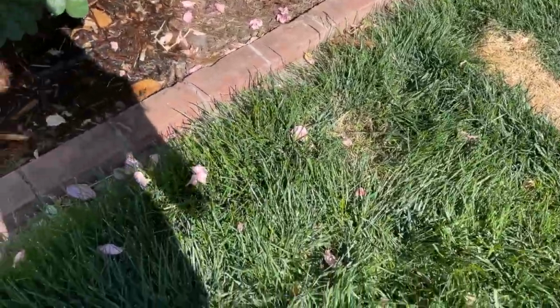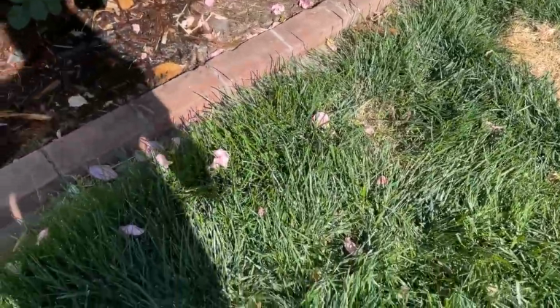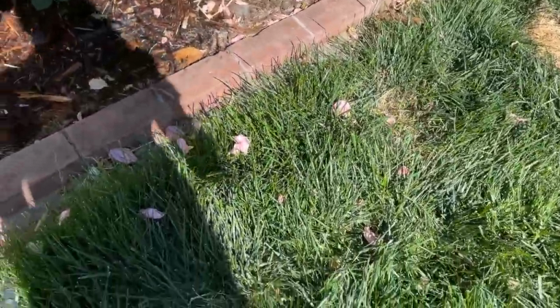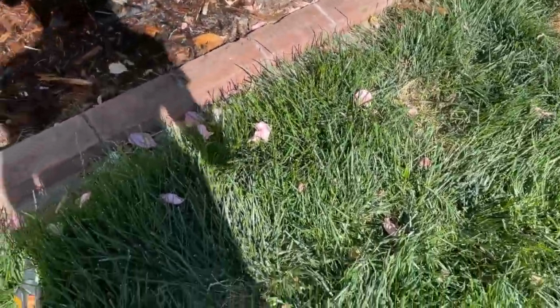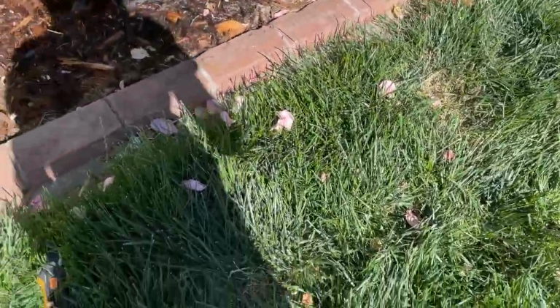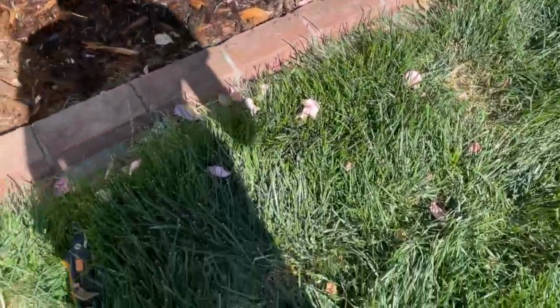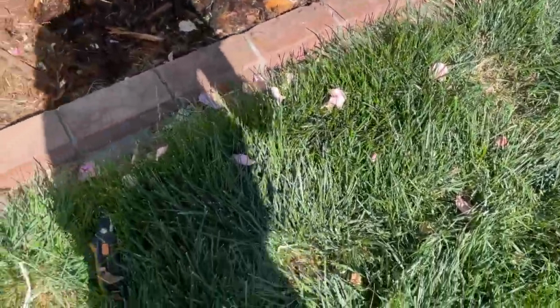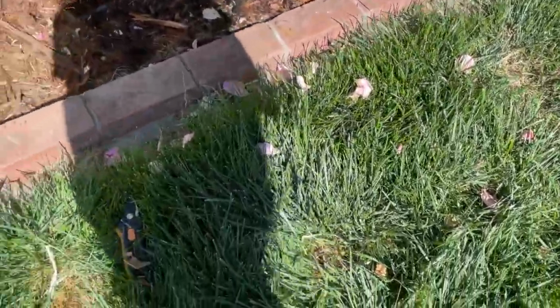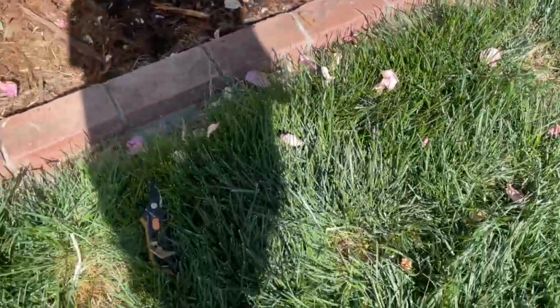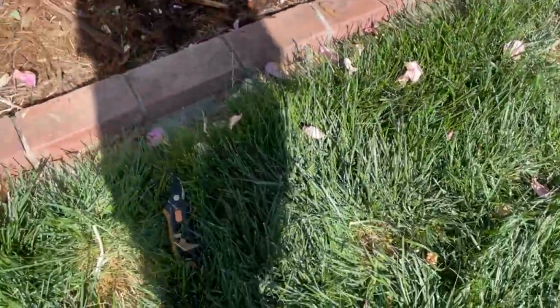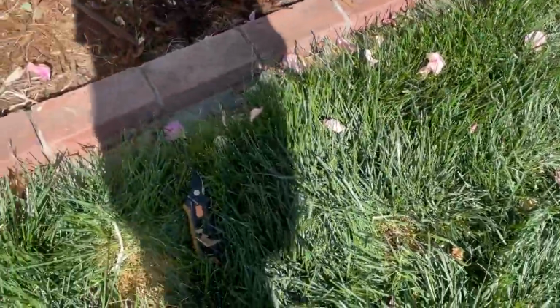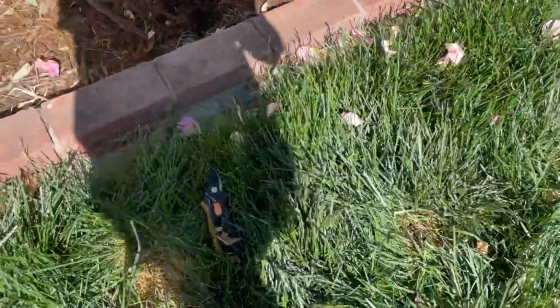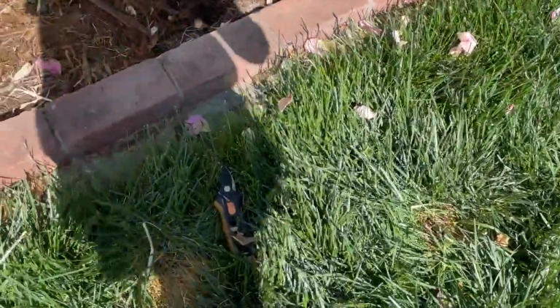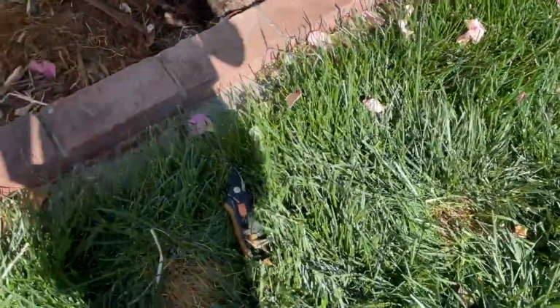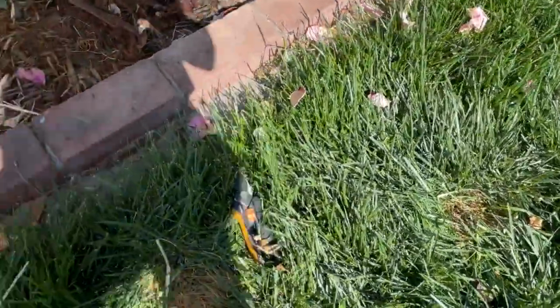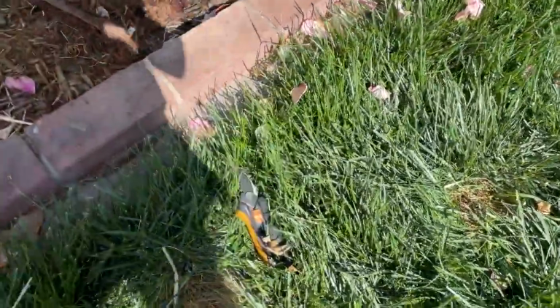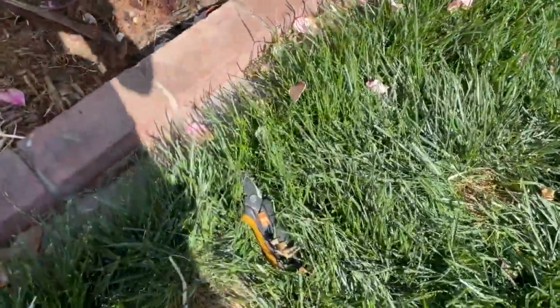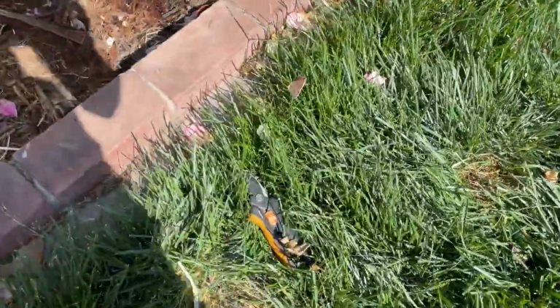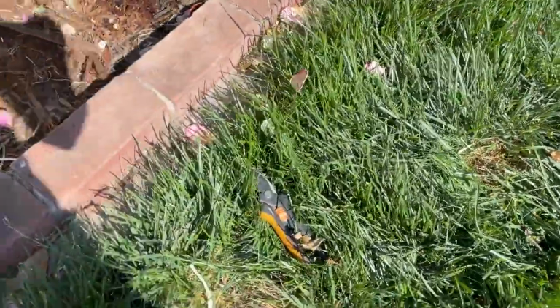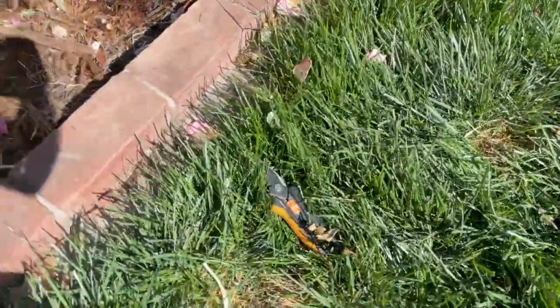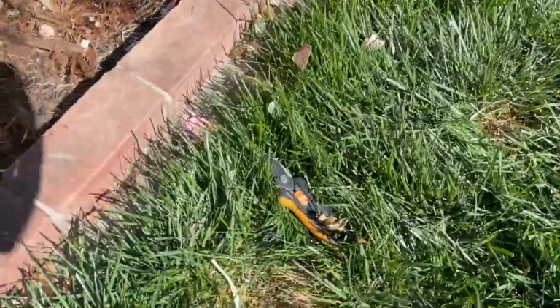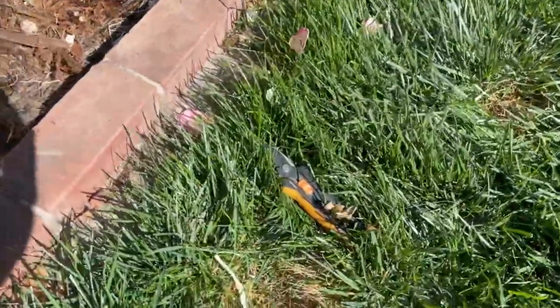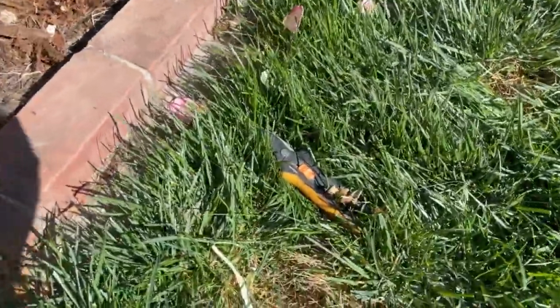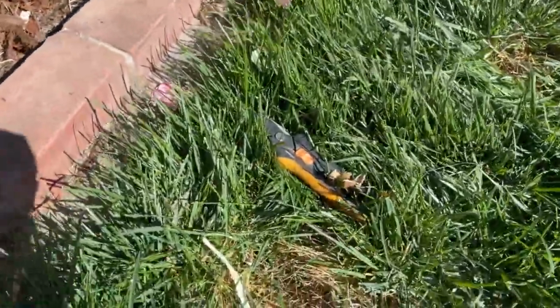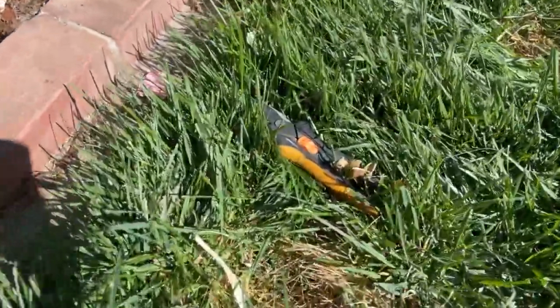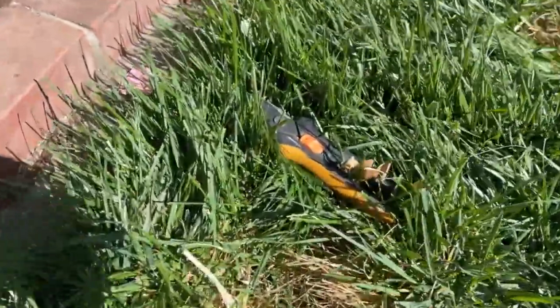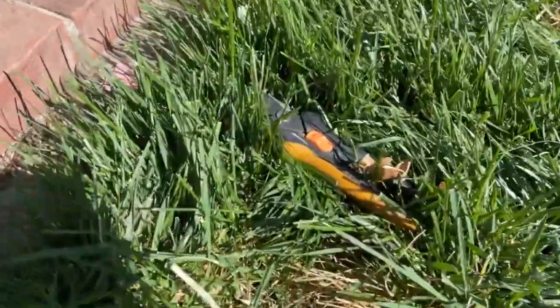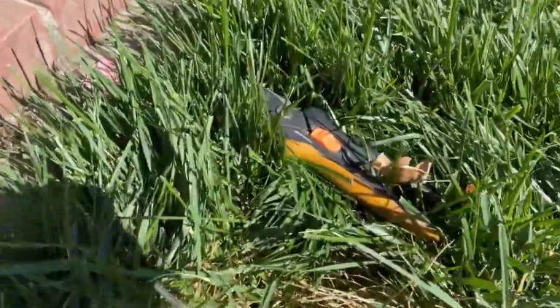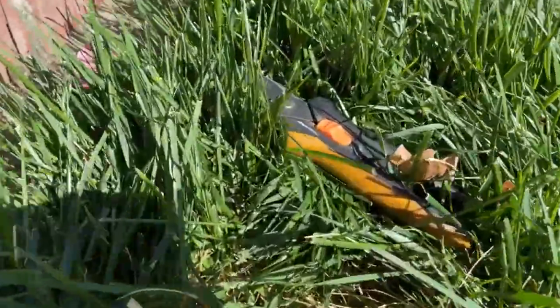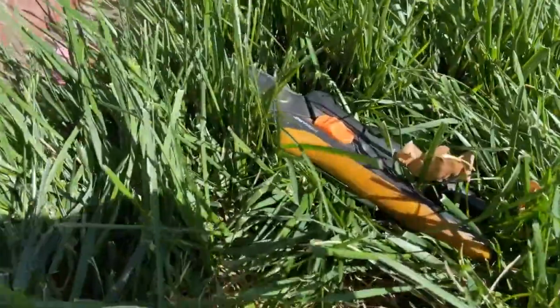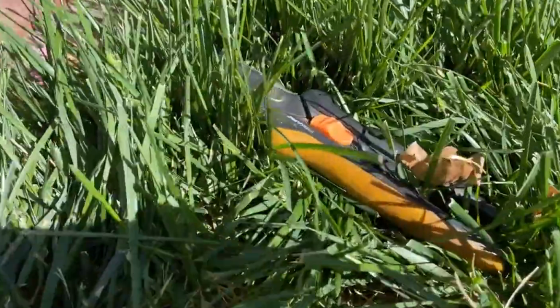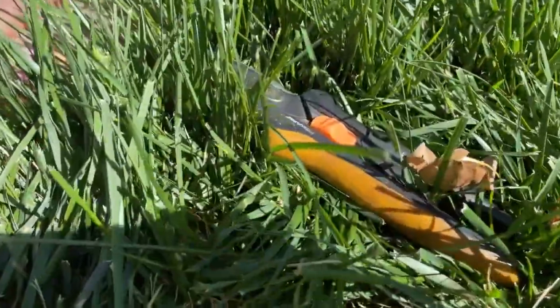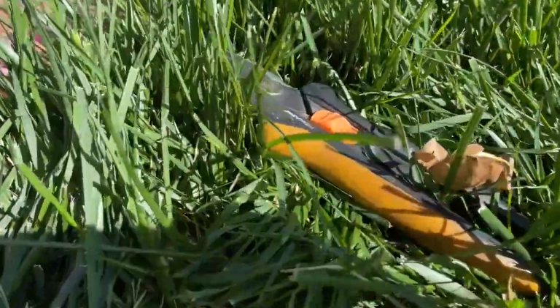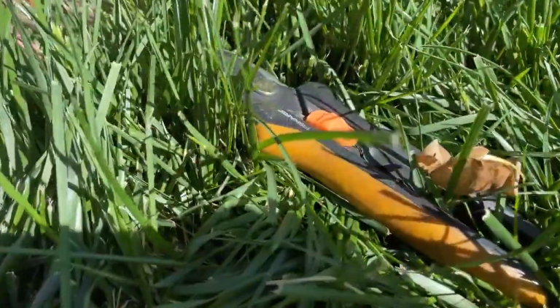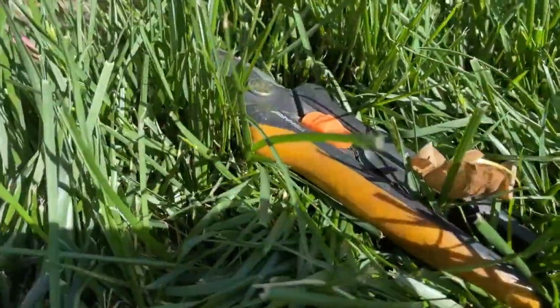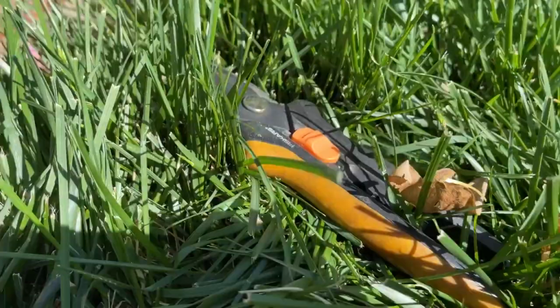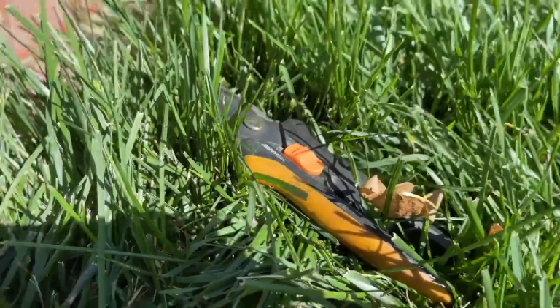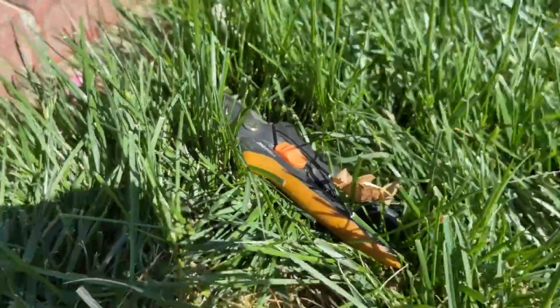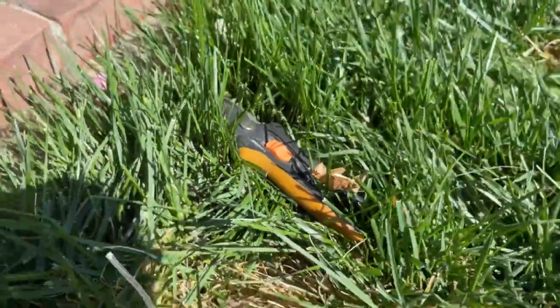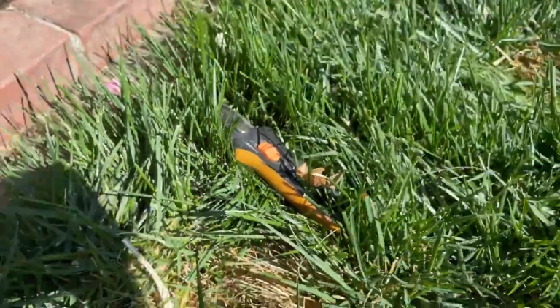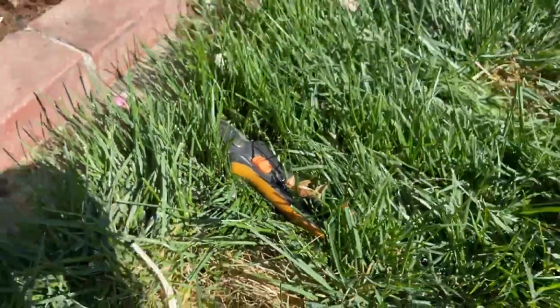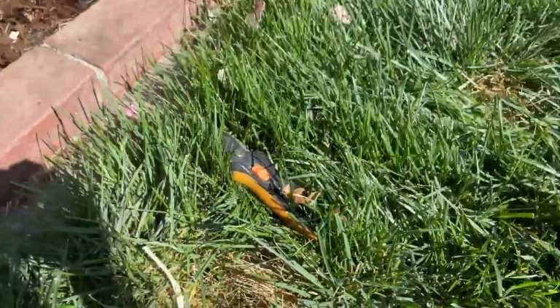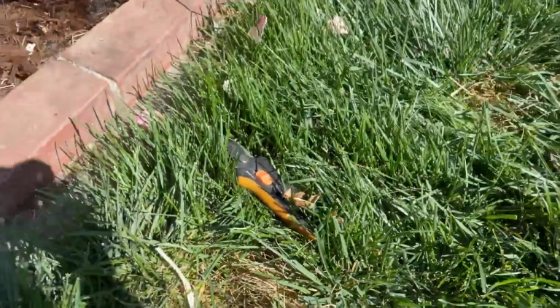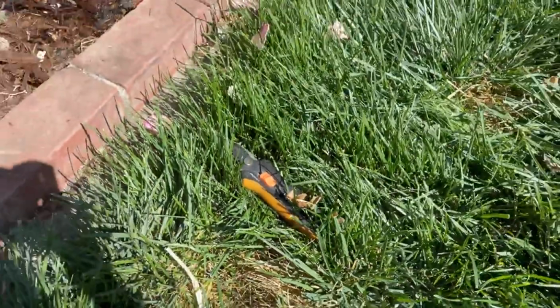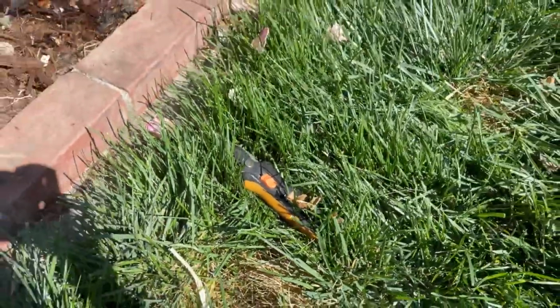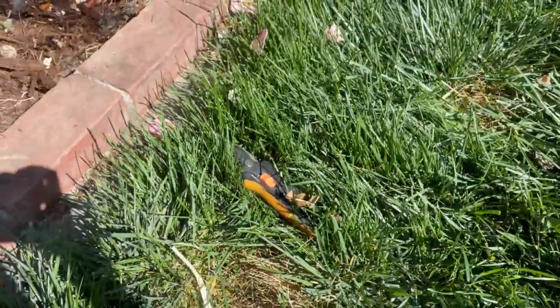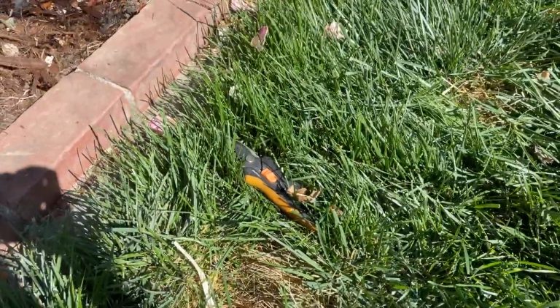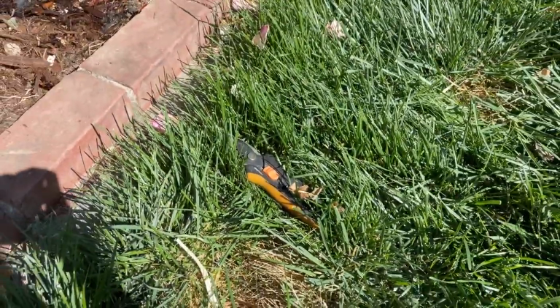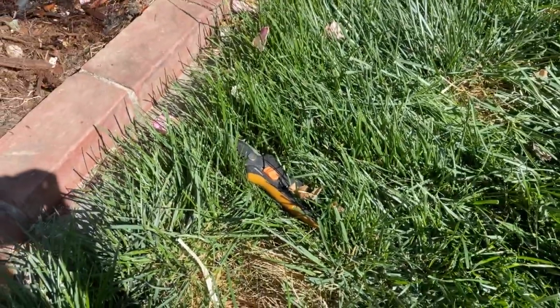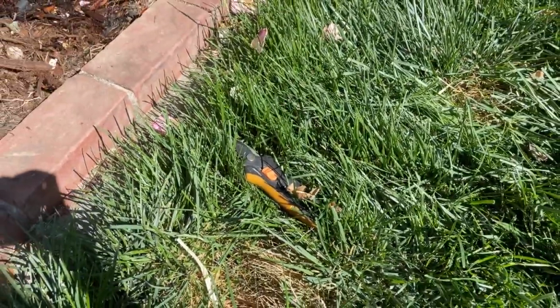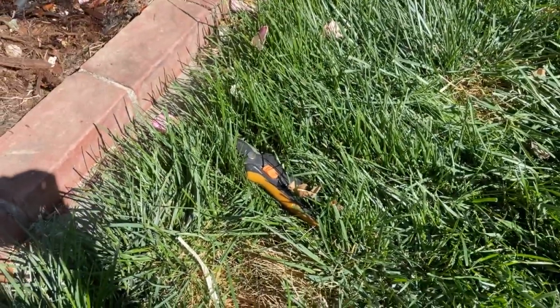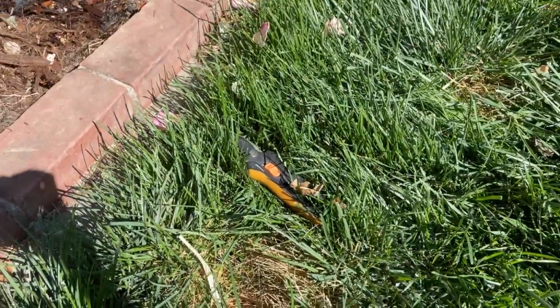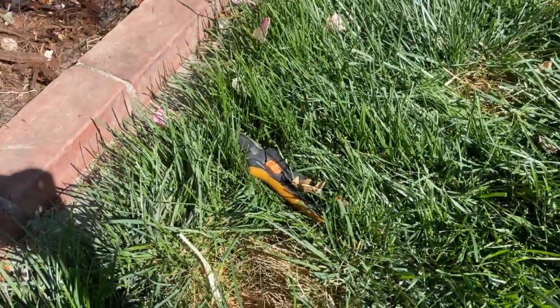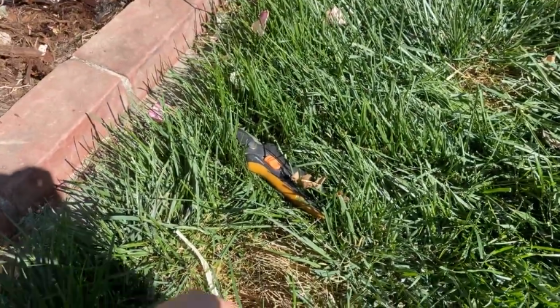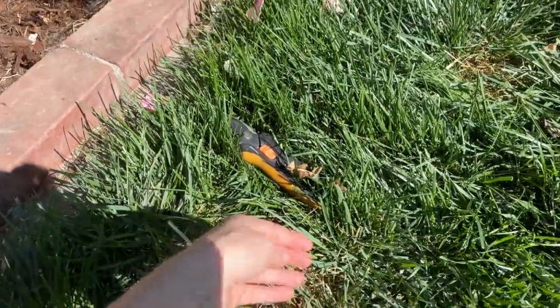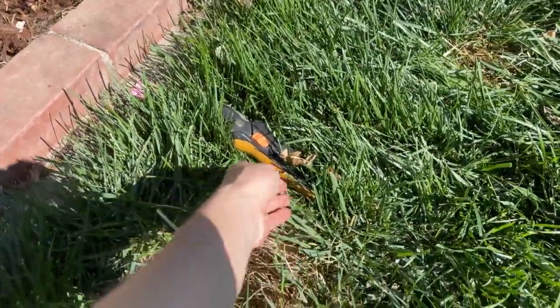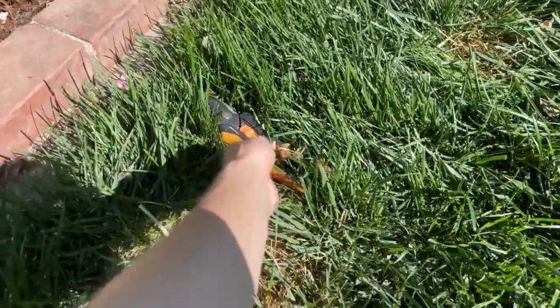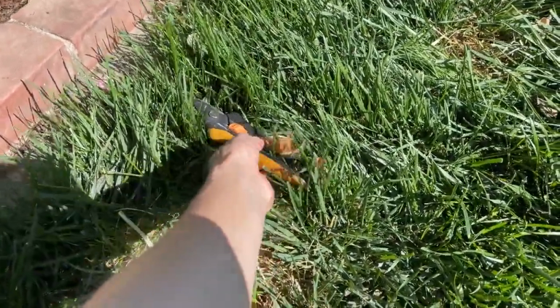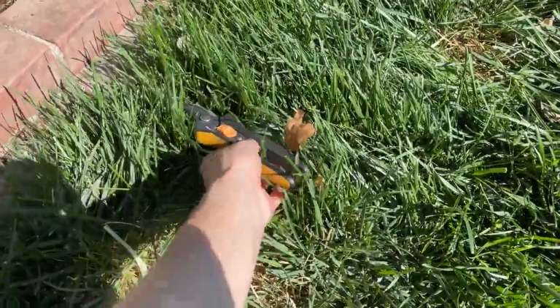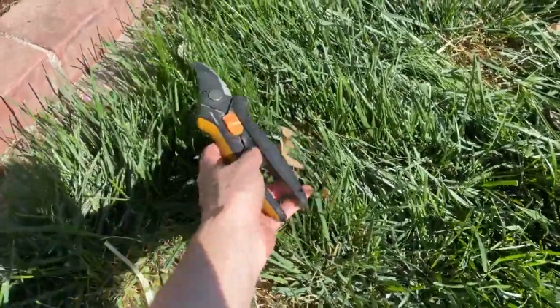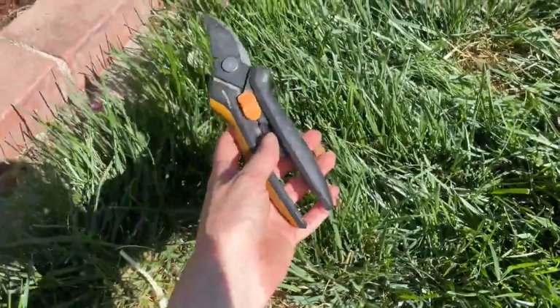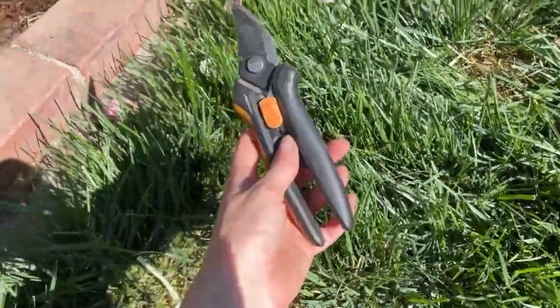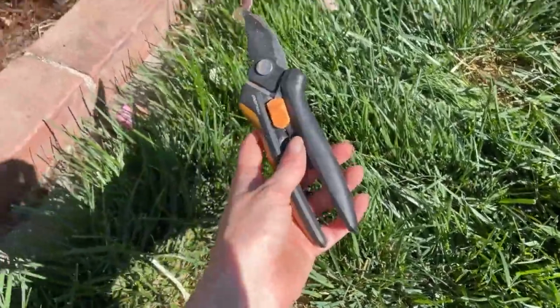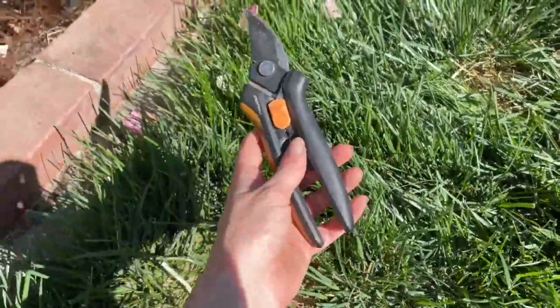Oh my gosh, I've just been looking around all over for these. Why would I set them right there? Seriously.